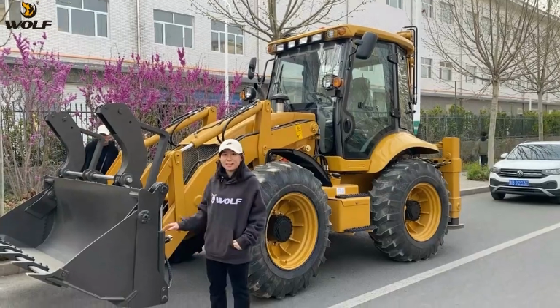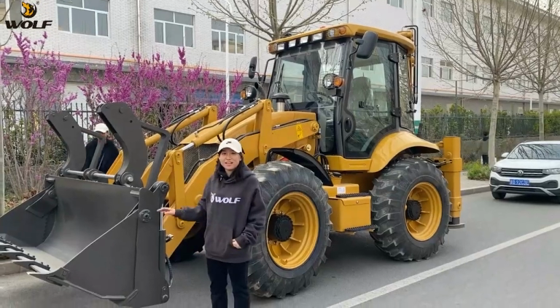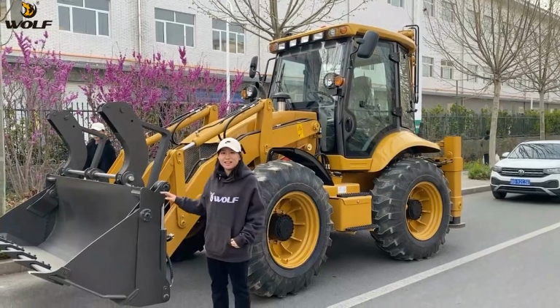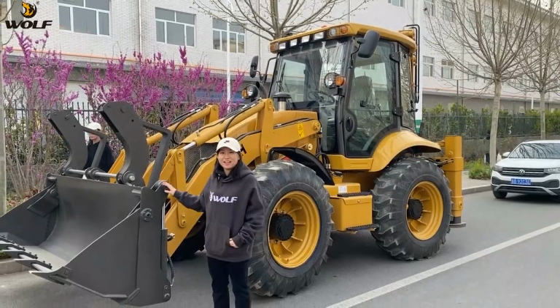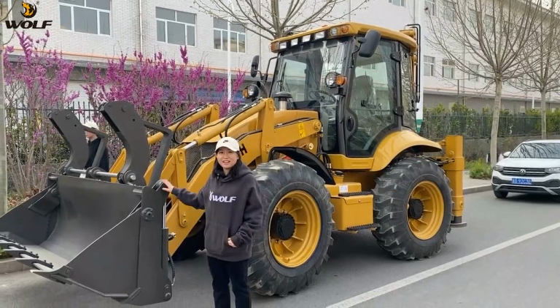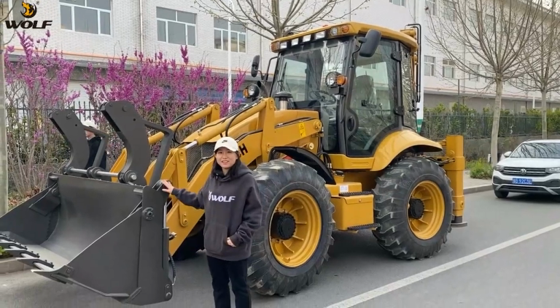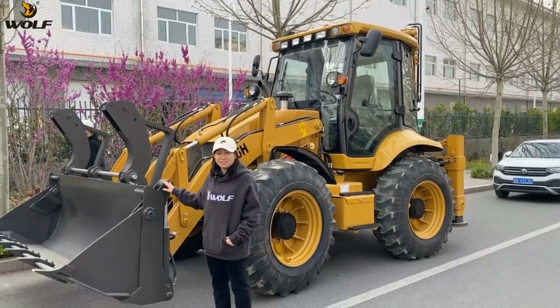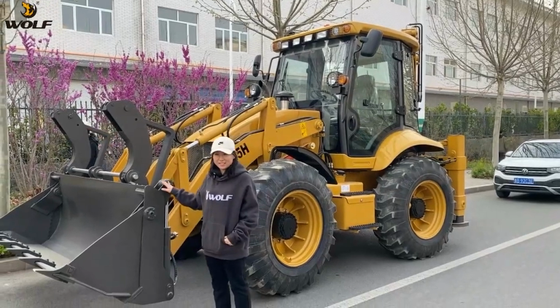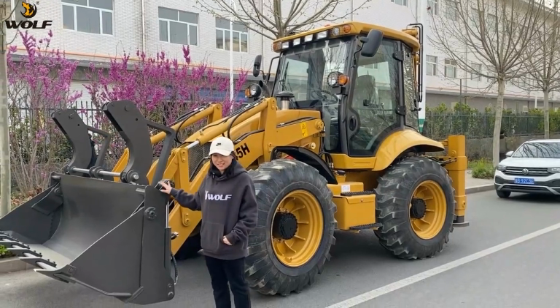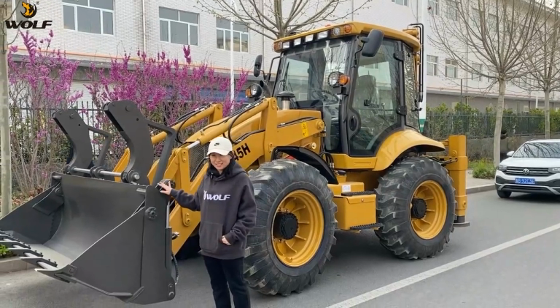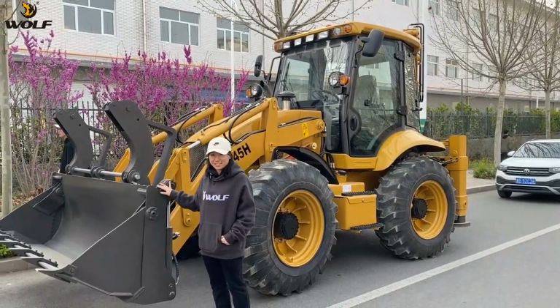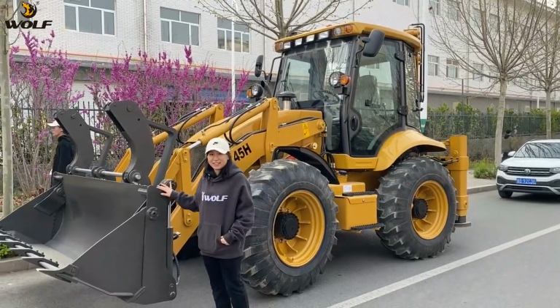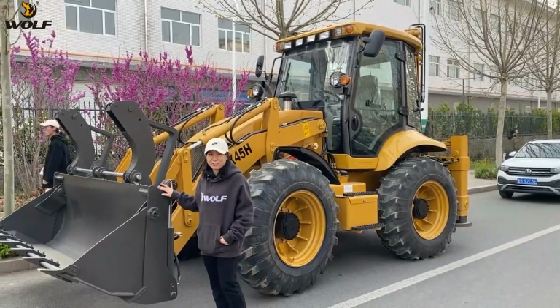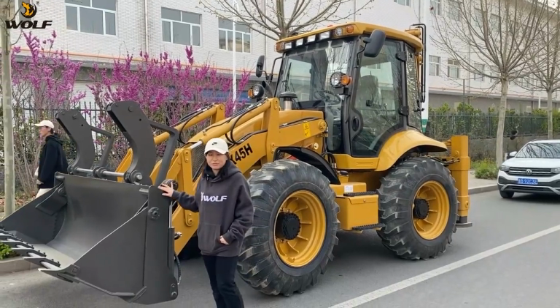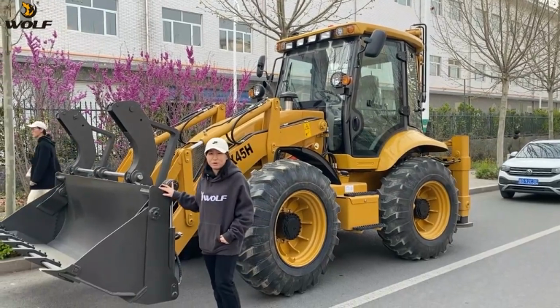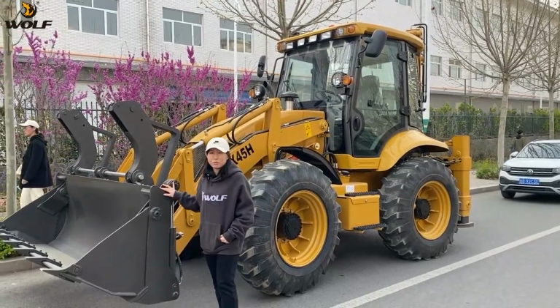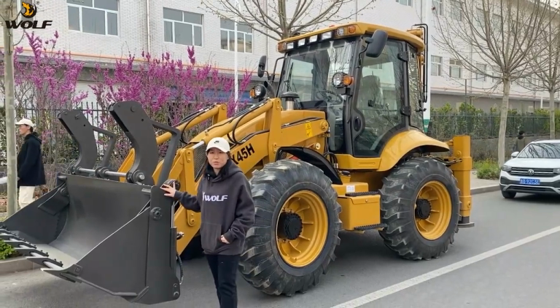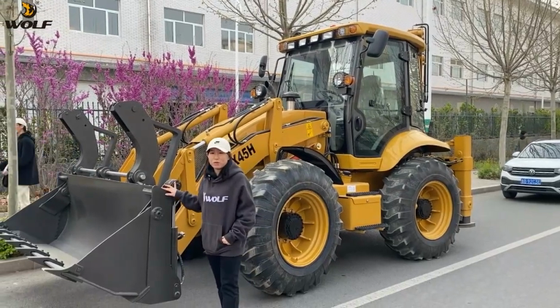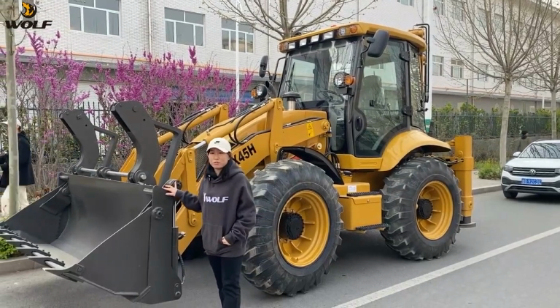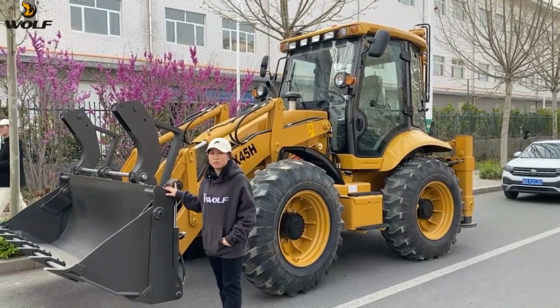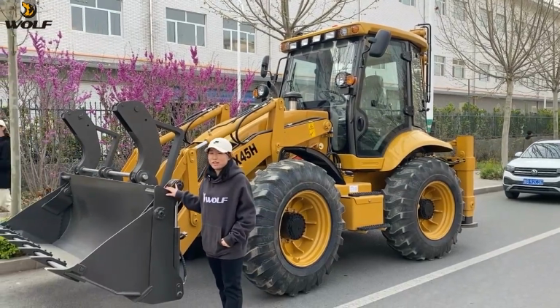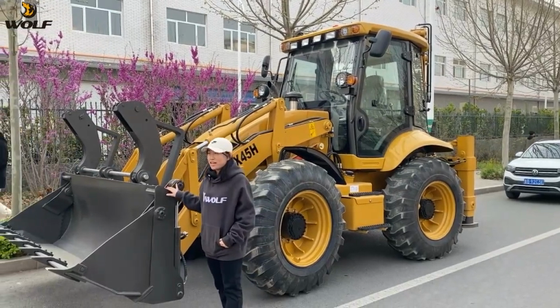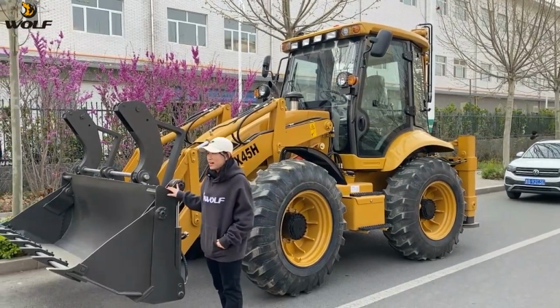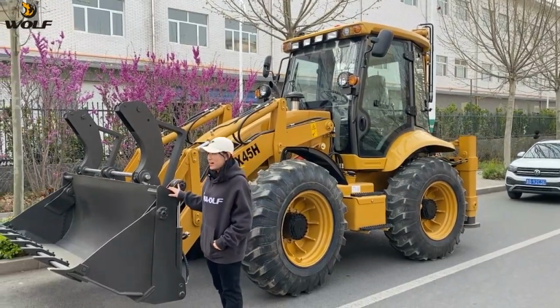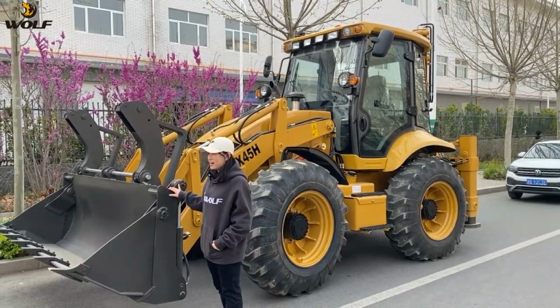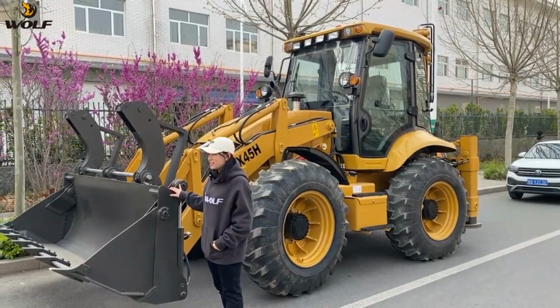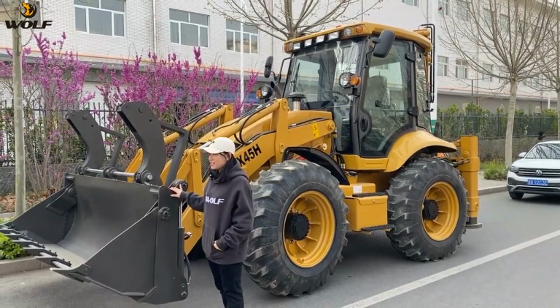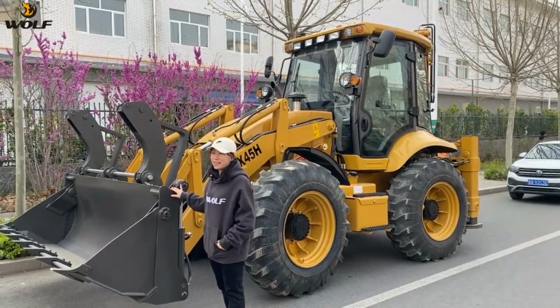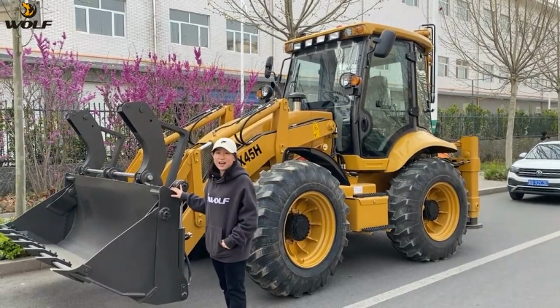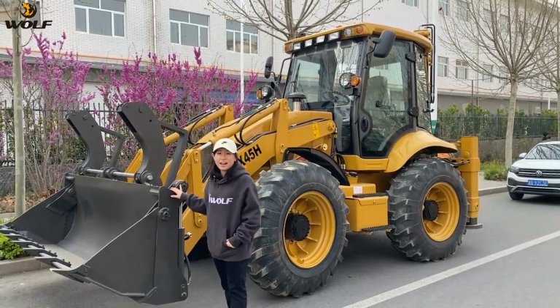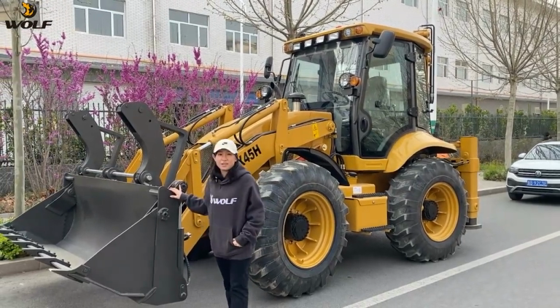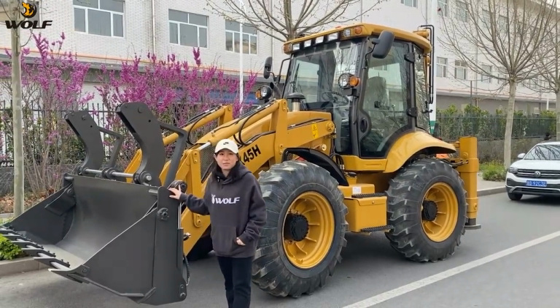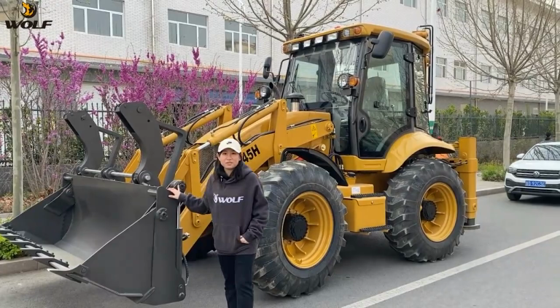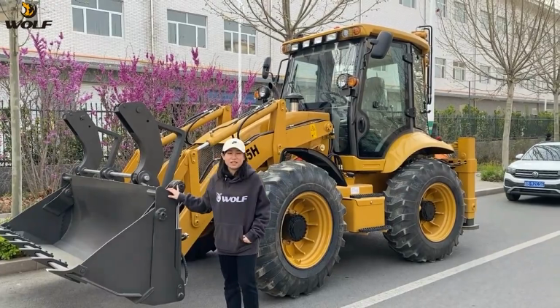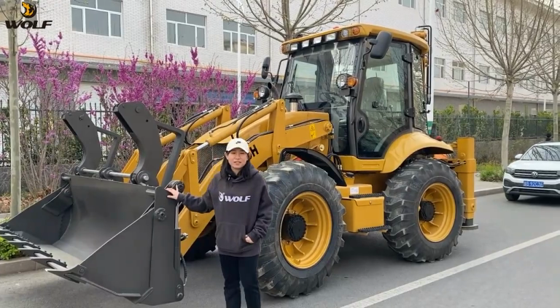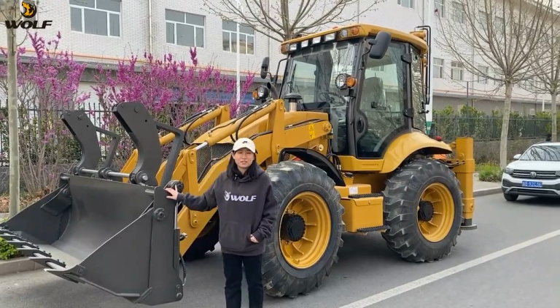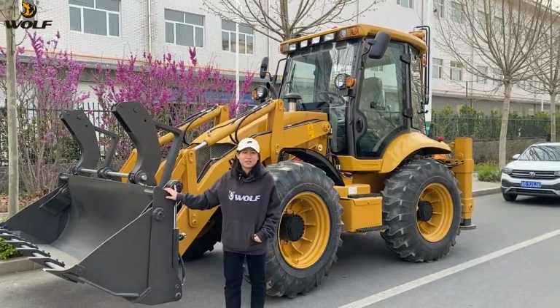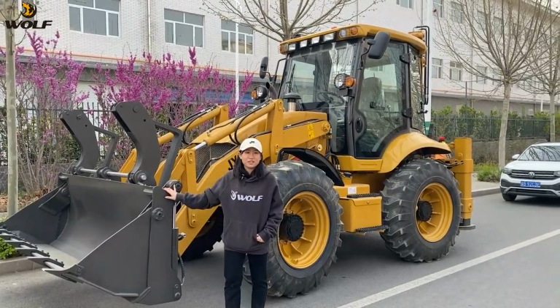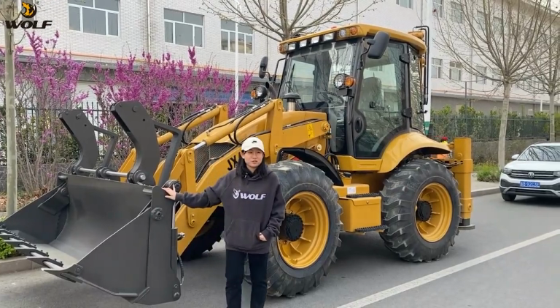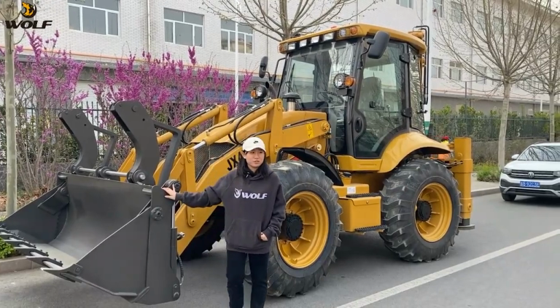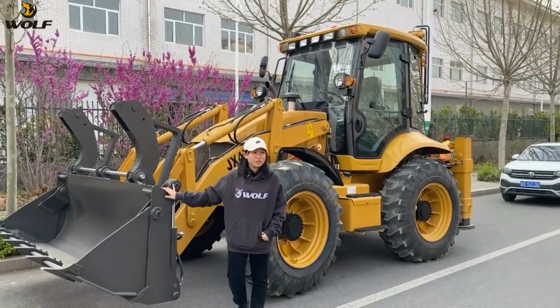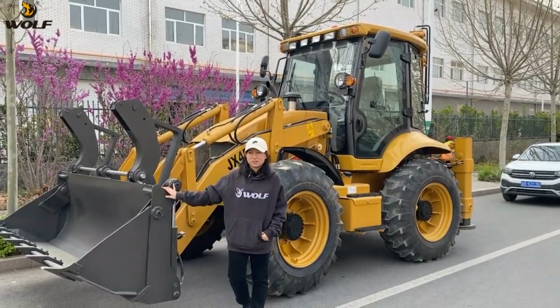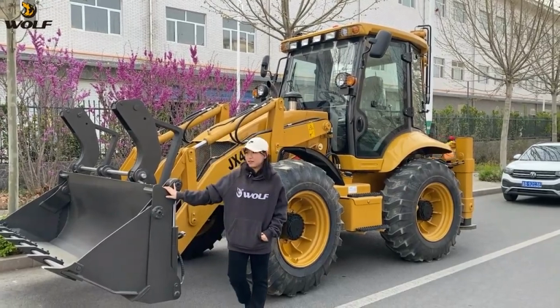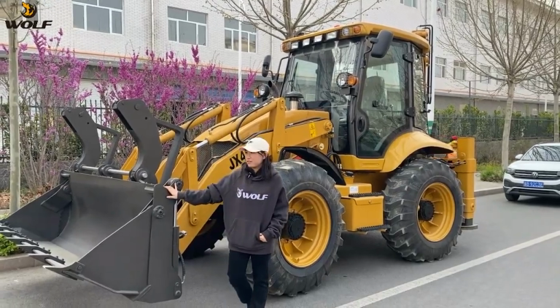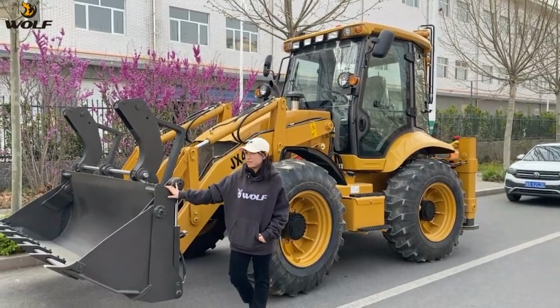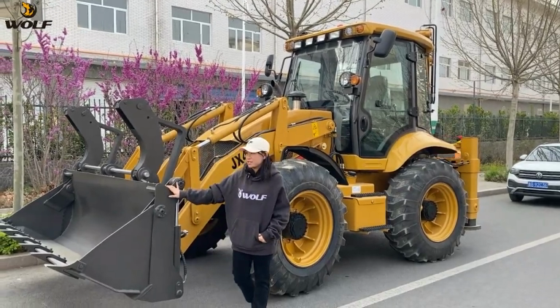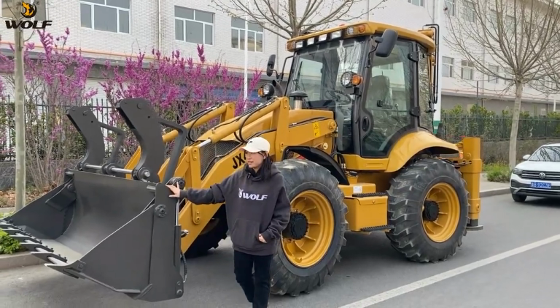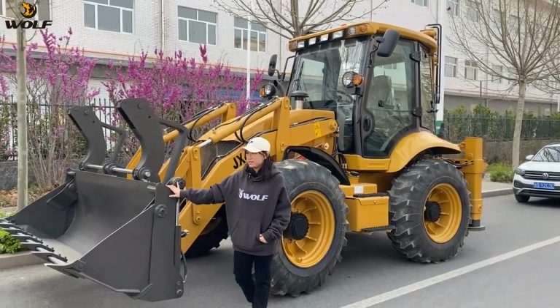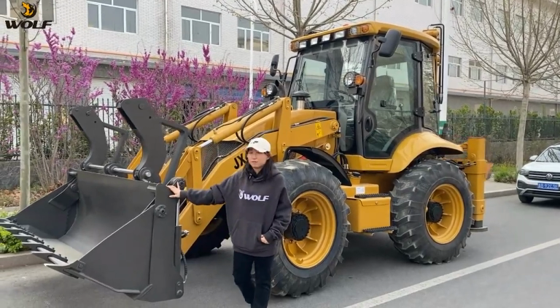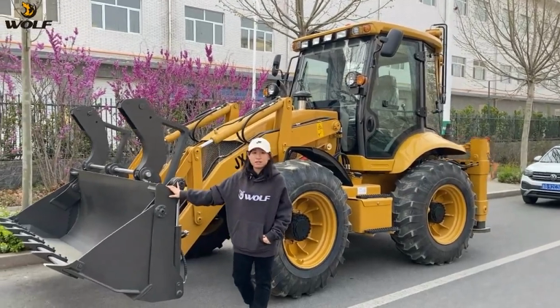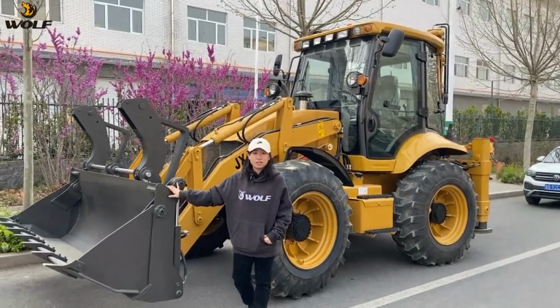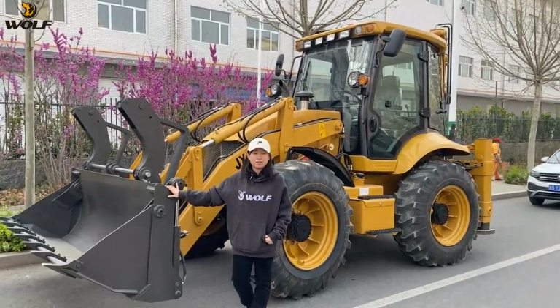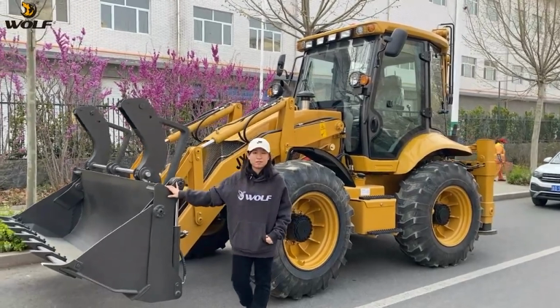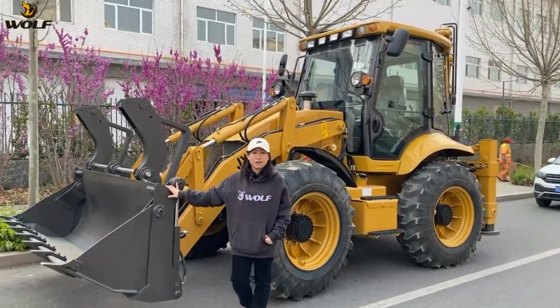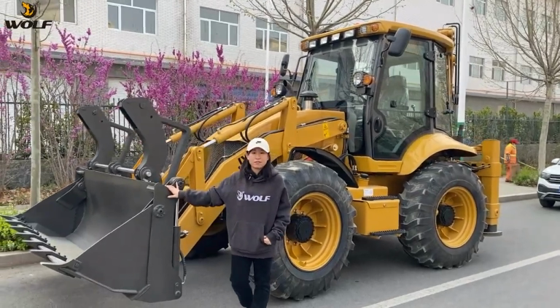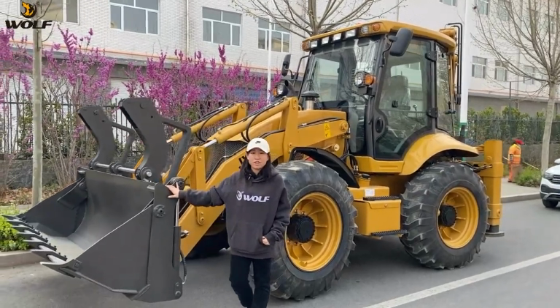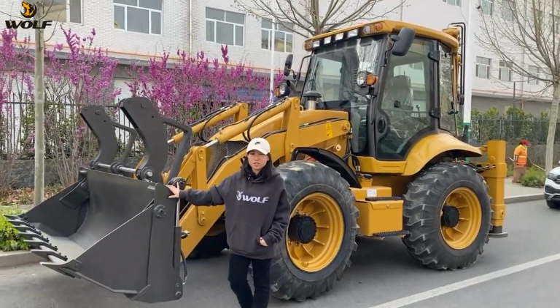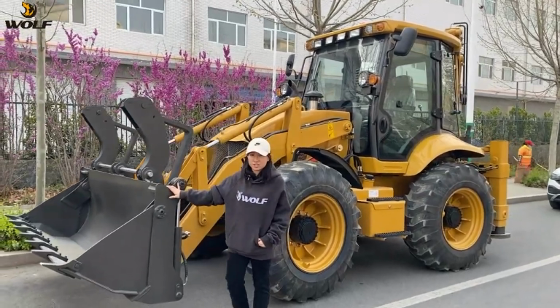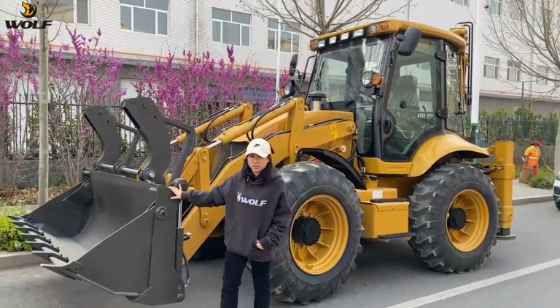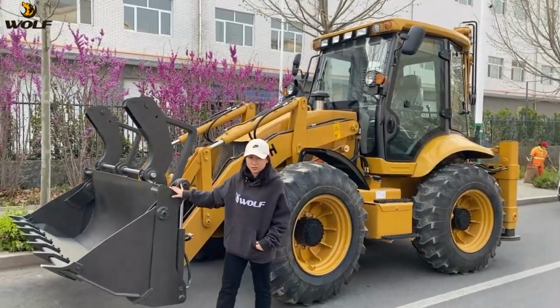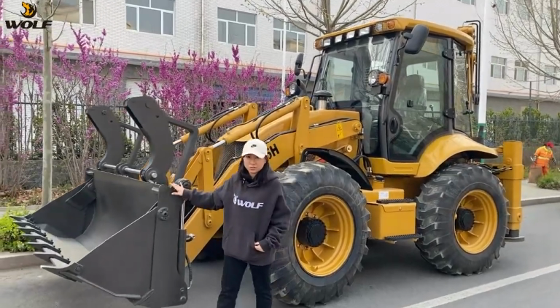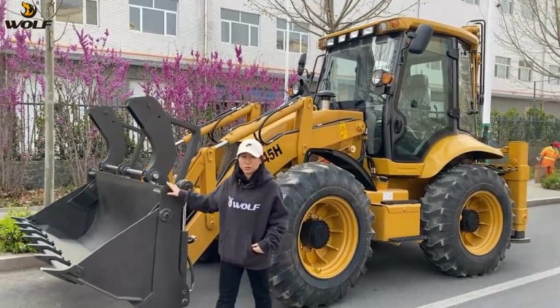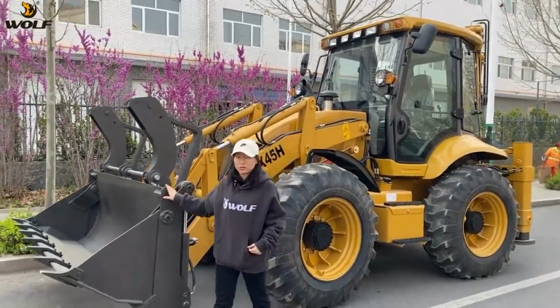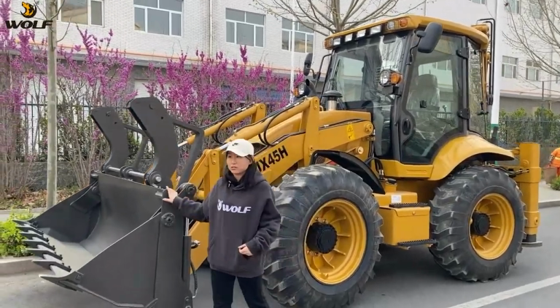Hello, this is Lily from Wolf. Today I would like to introduce our GX45H new model.